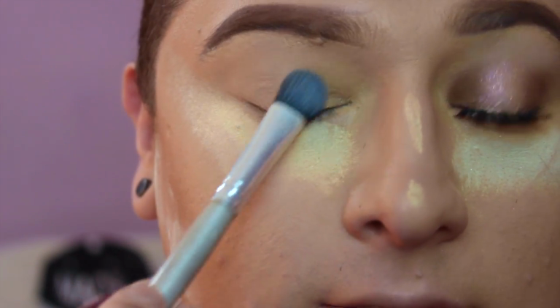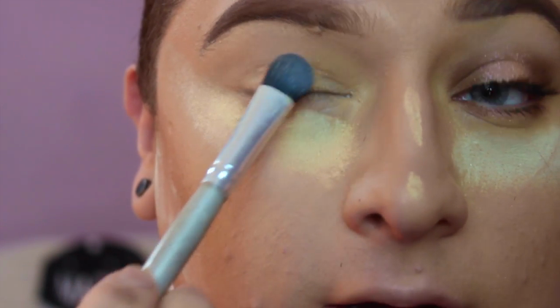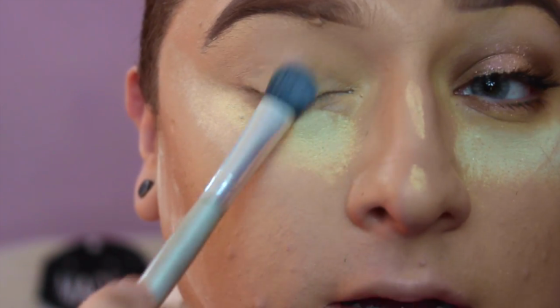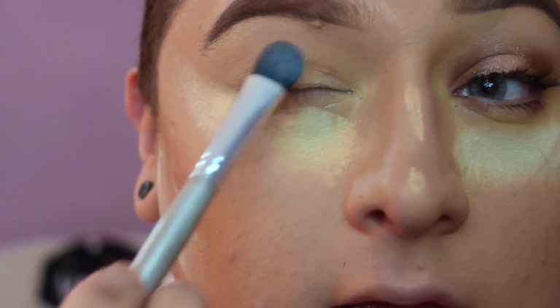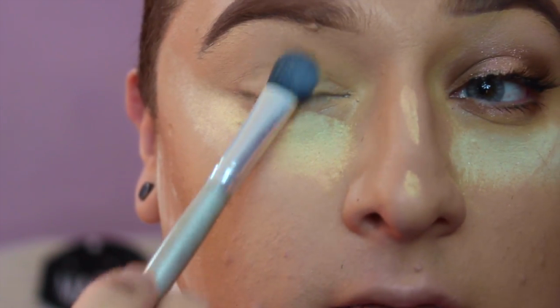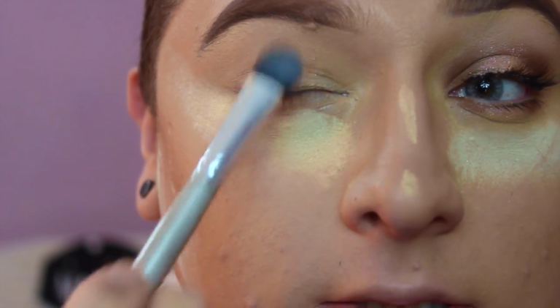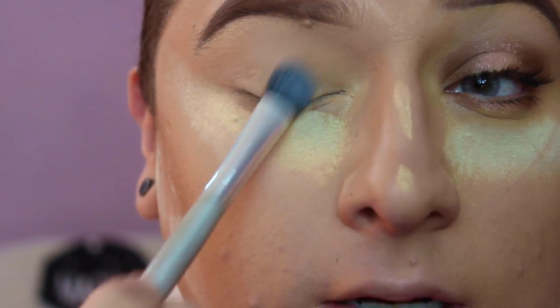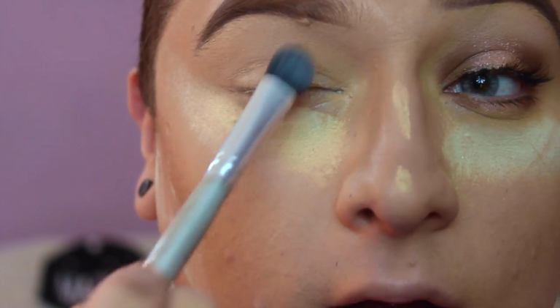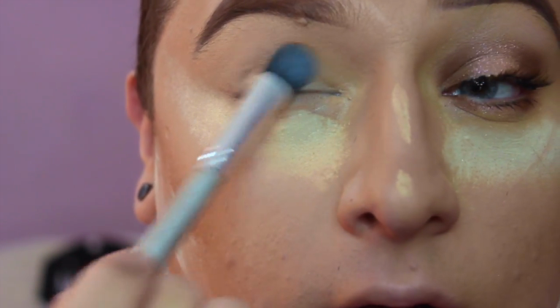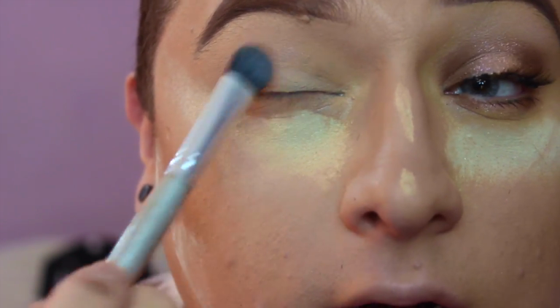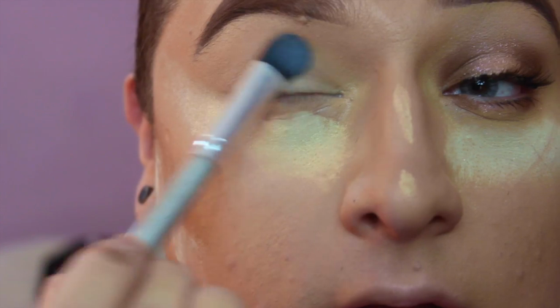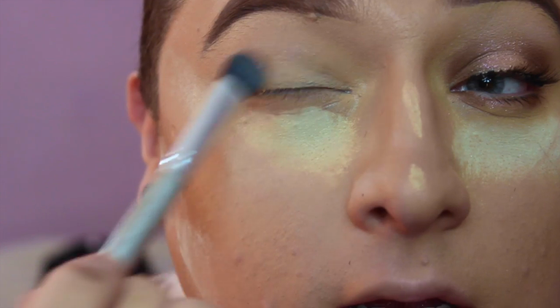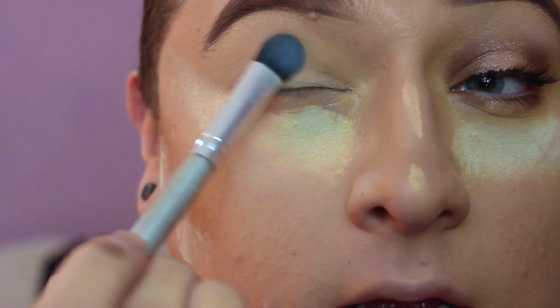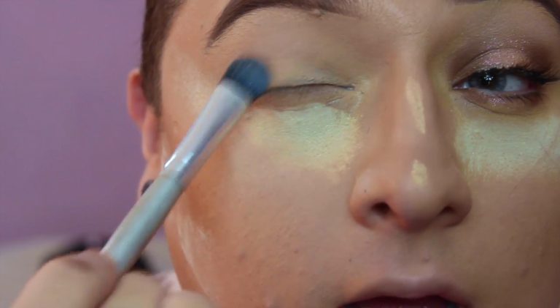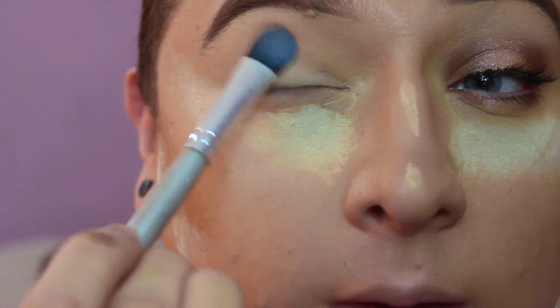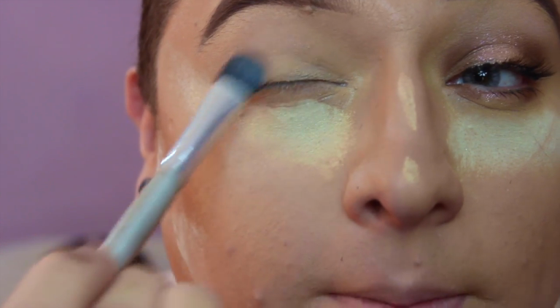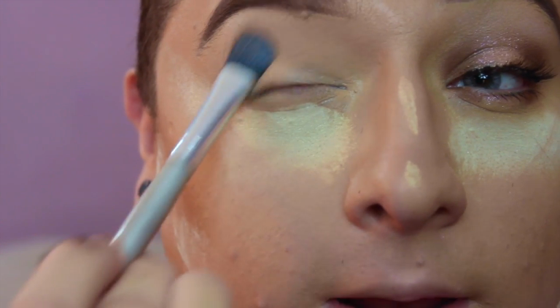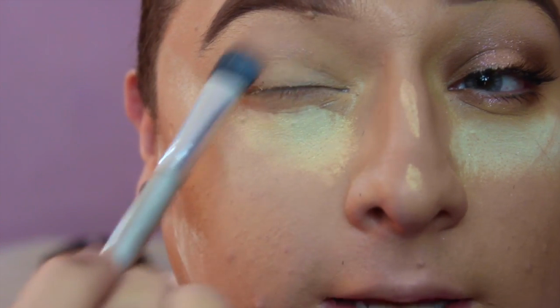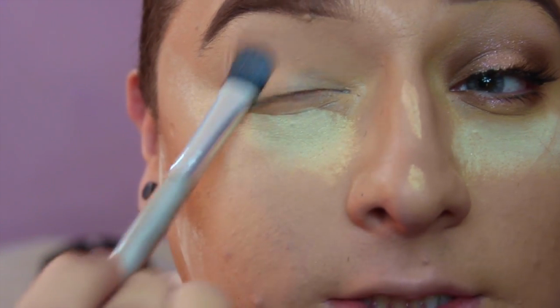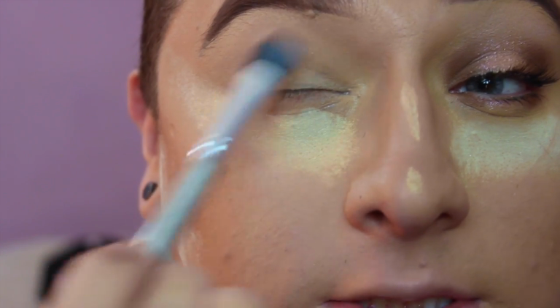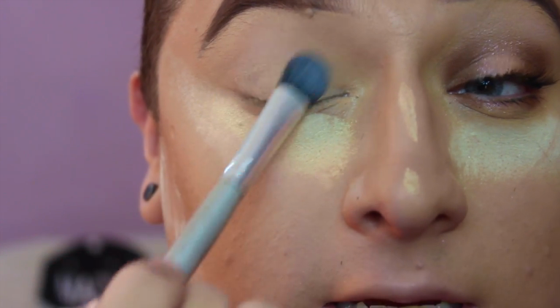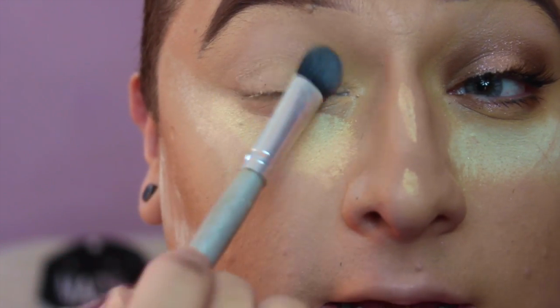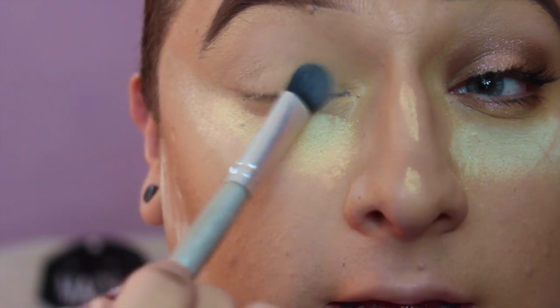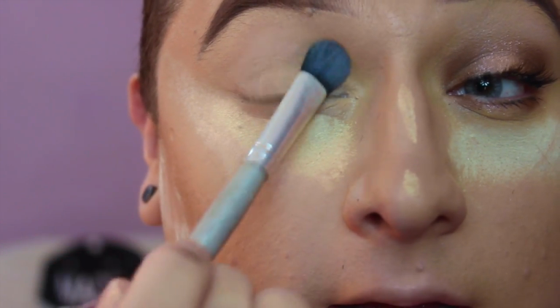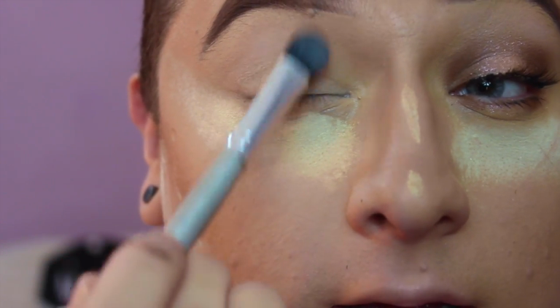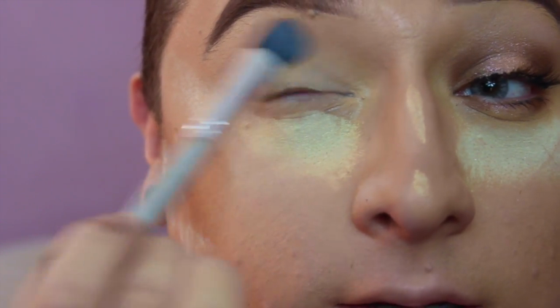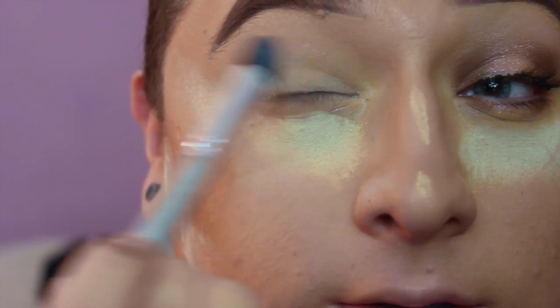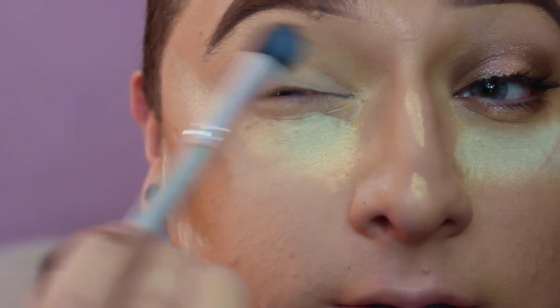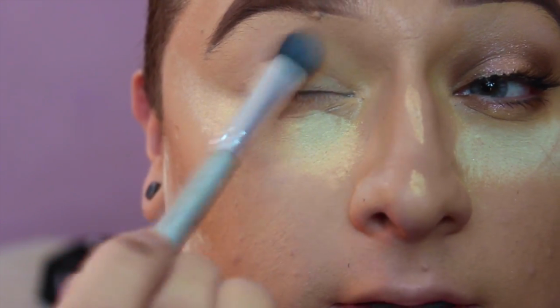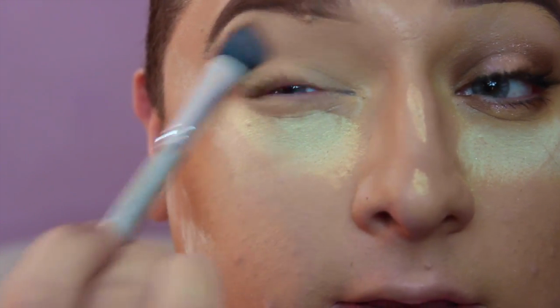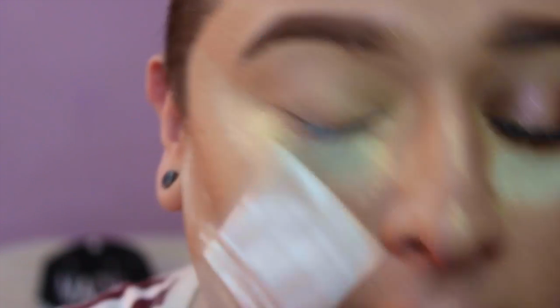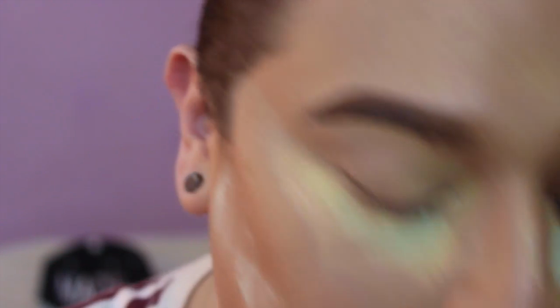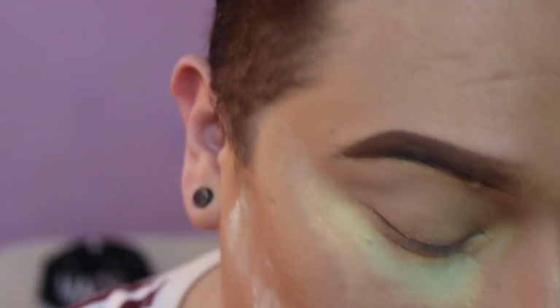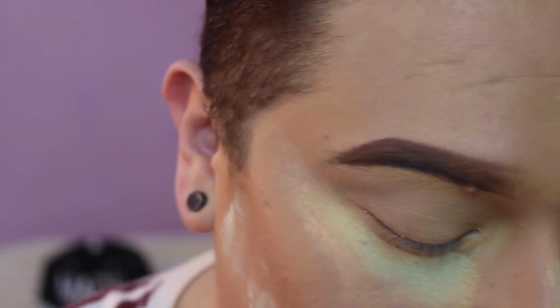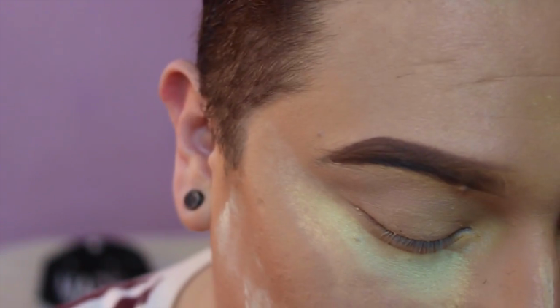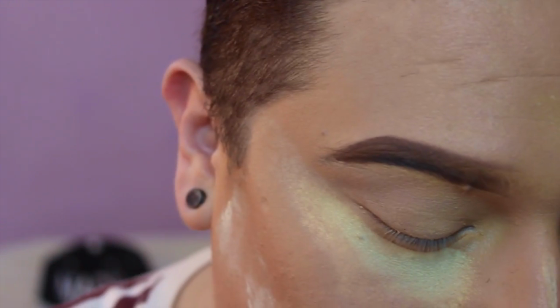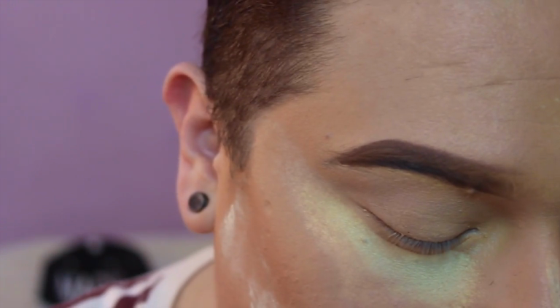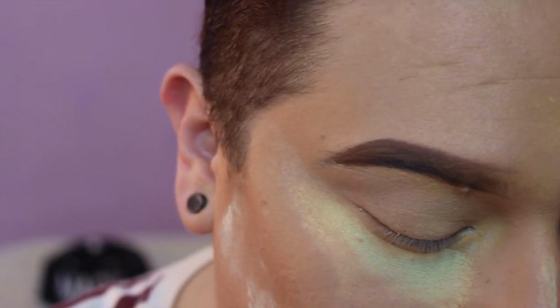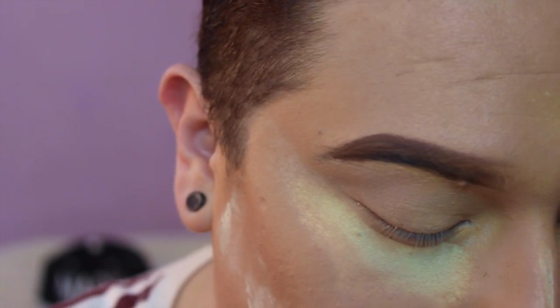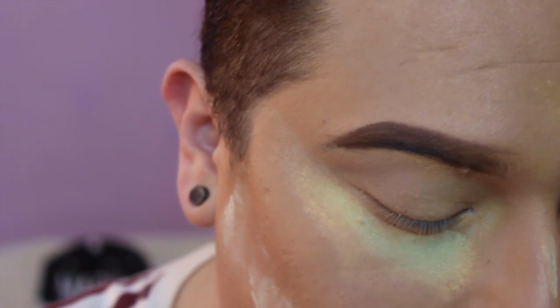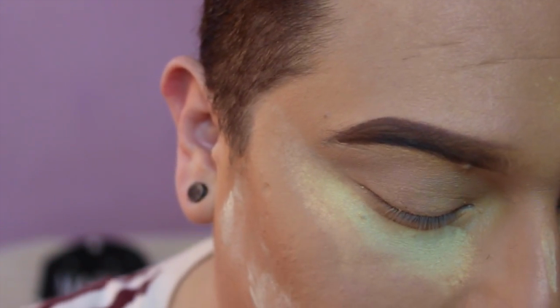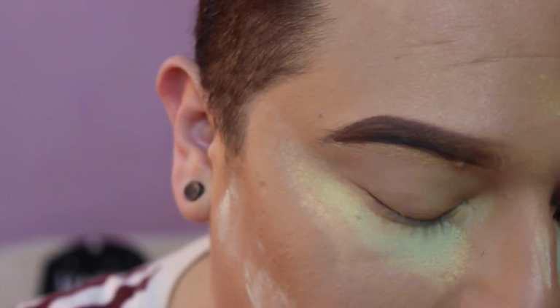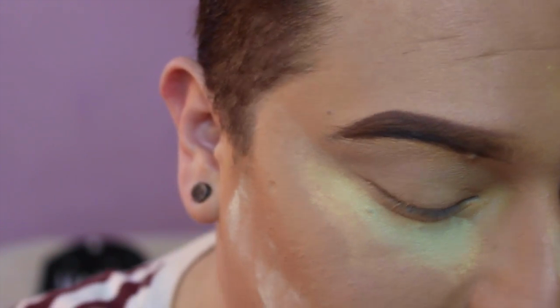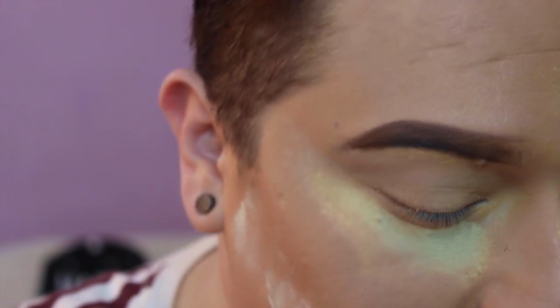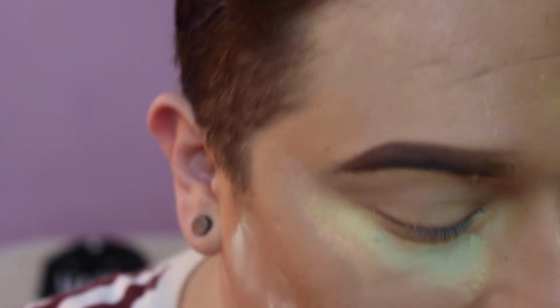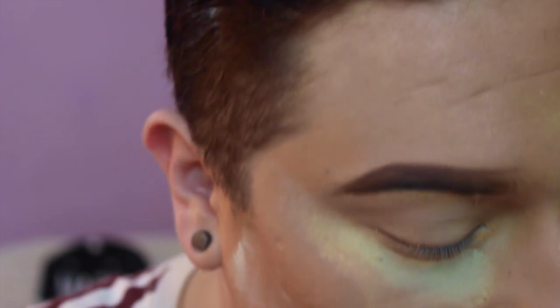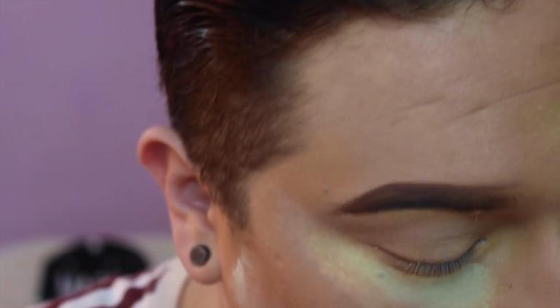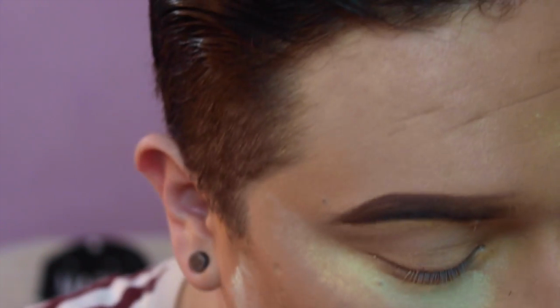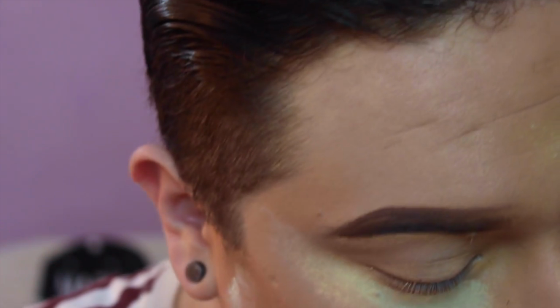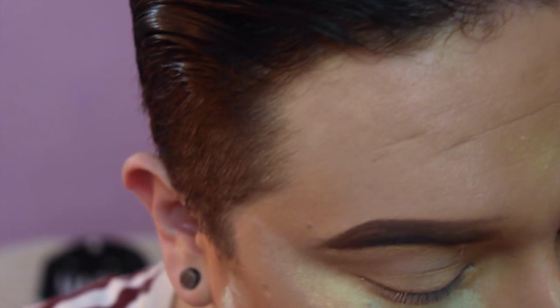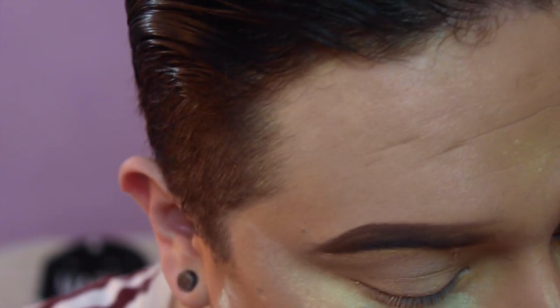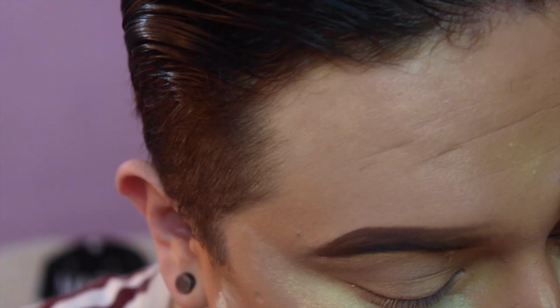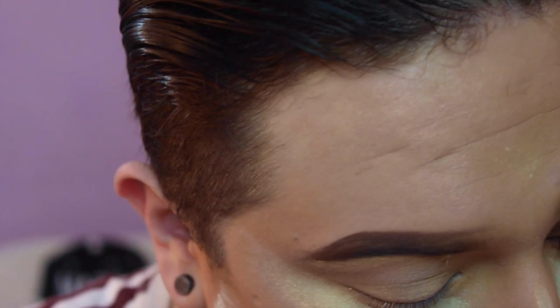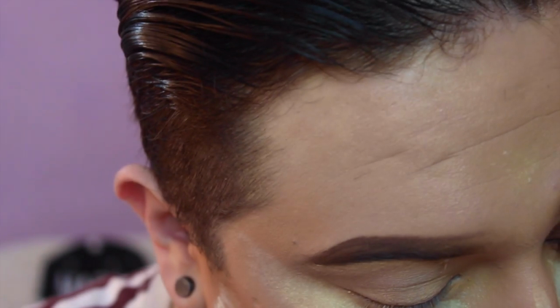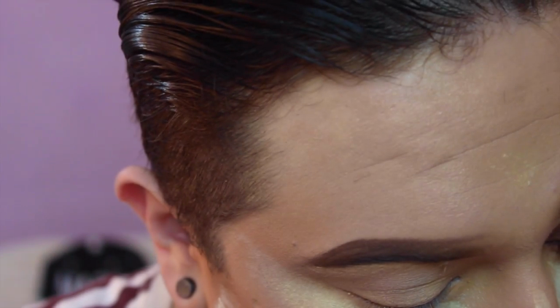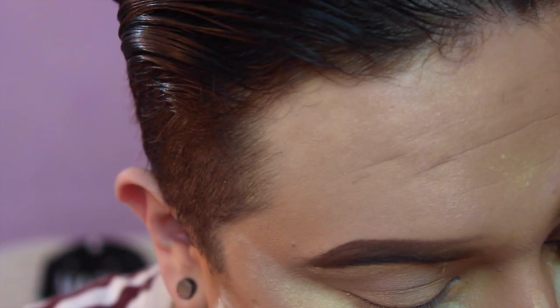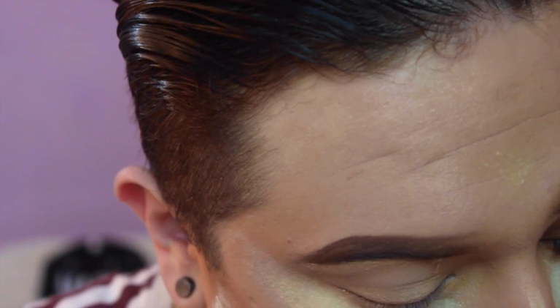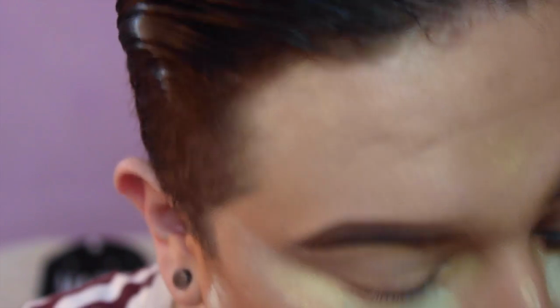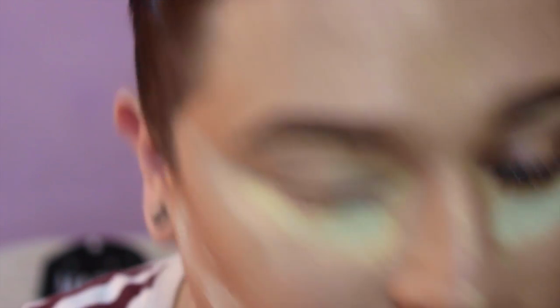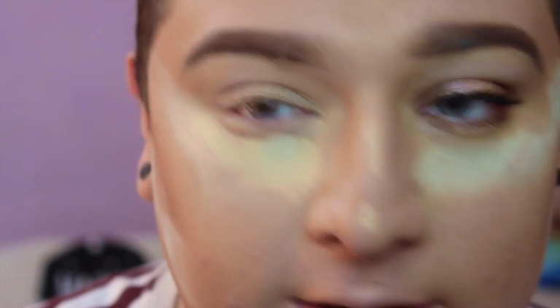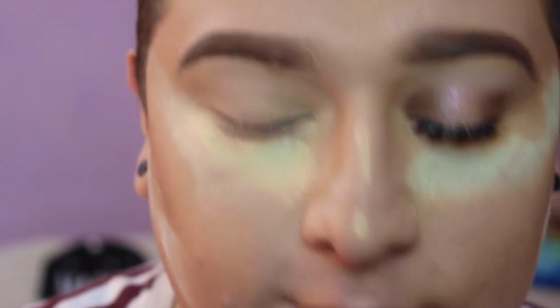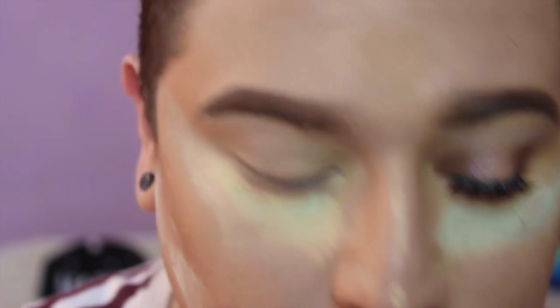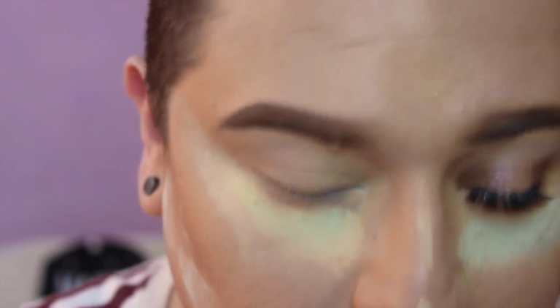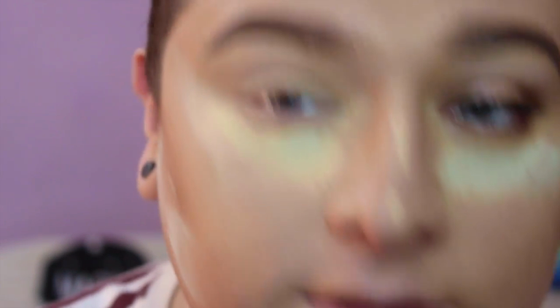You're gonna apply that all over your lid. I like to do this just to set my cream so that I can blend out easier. Some people don't — no preference.